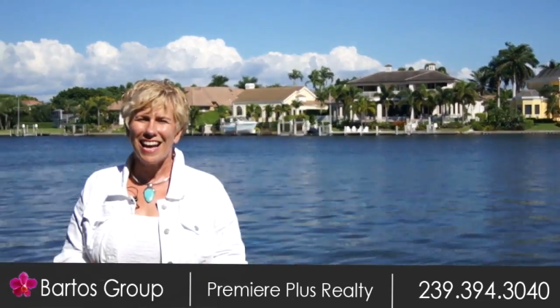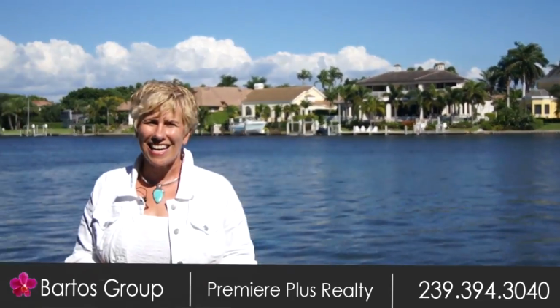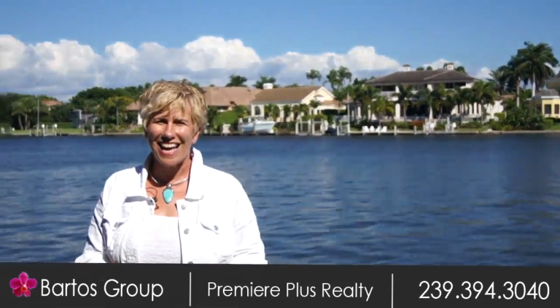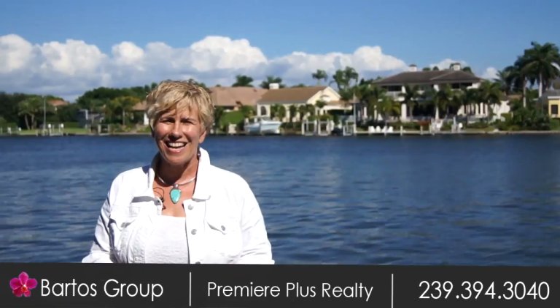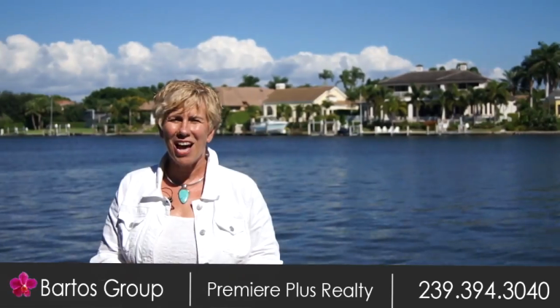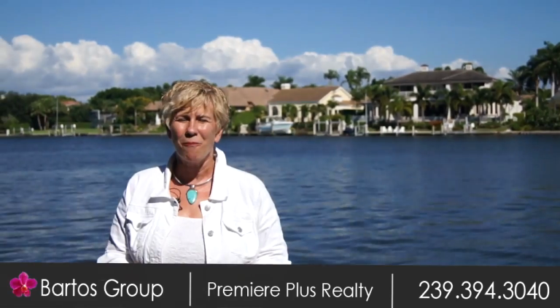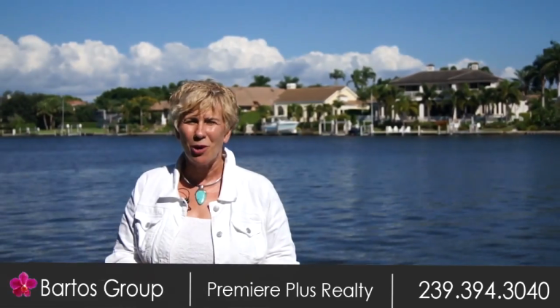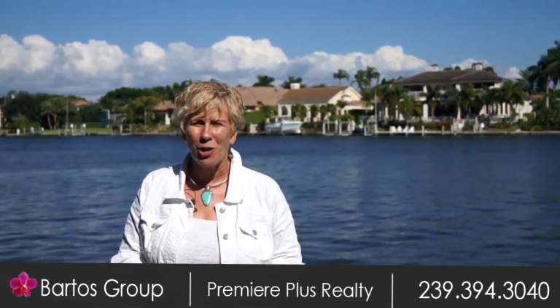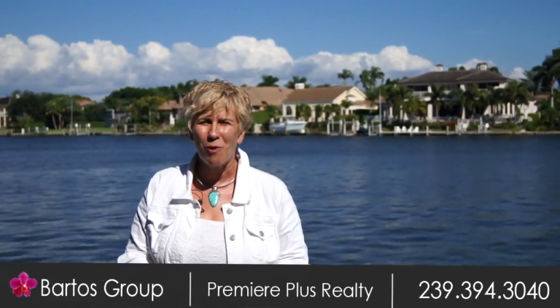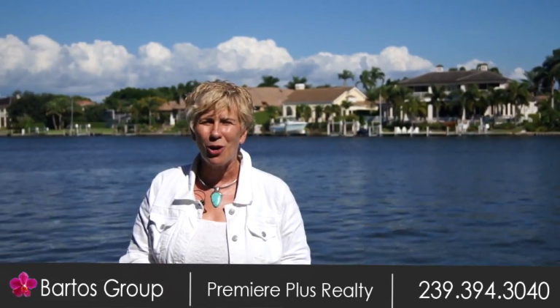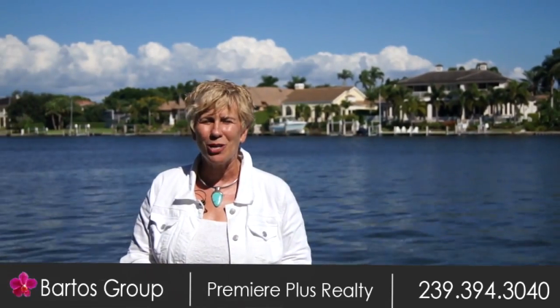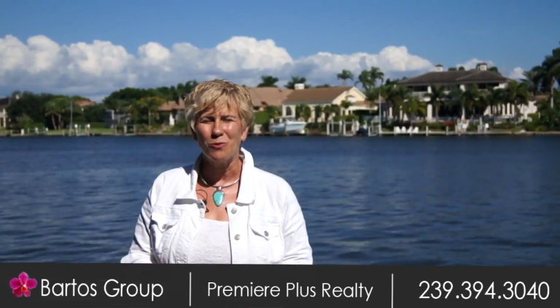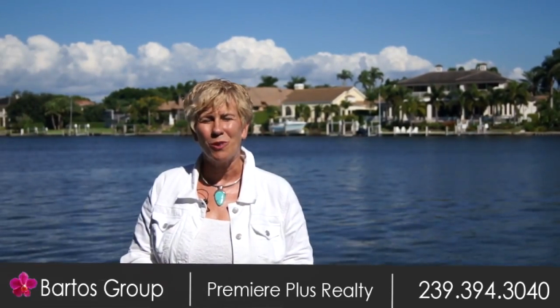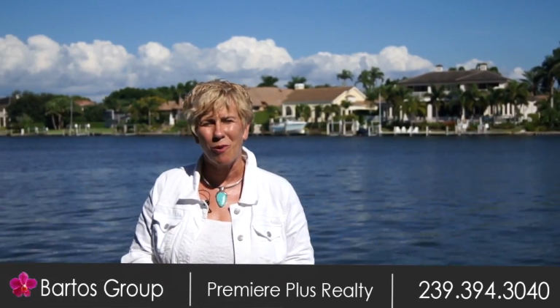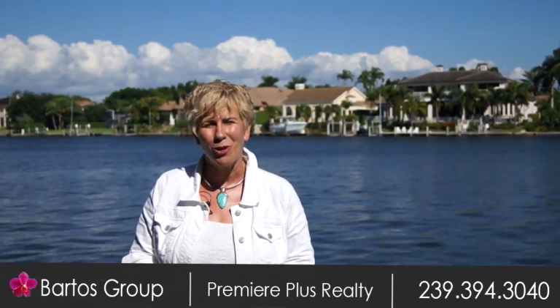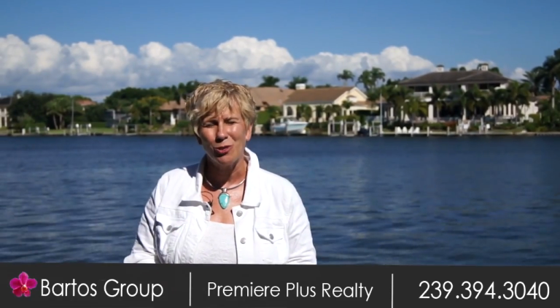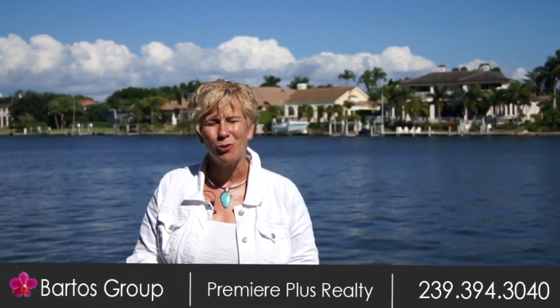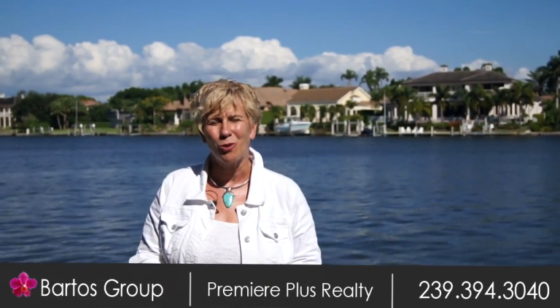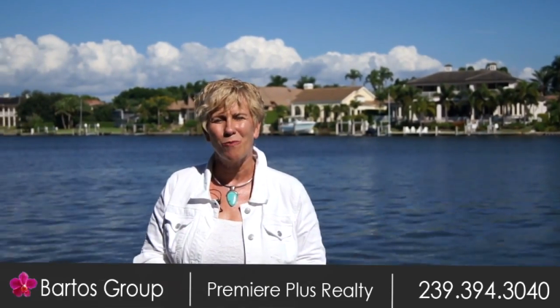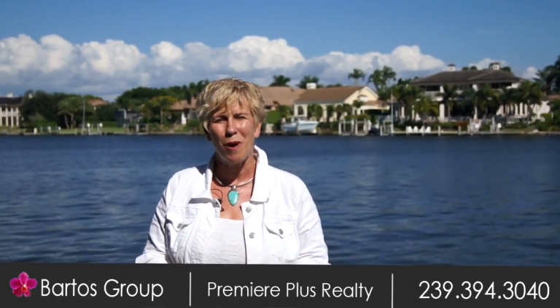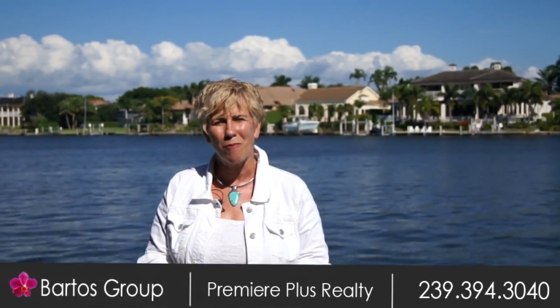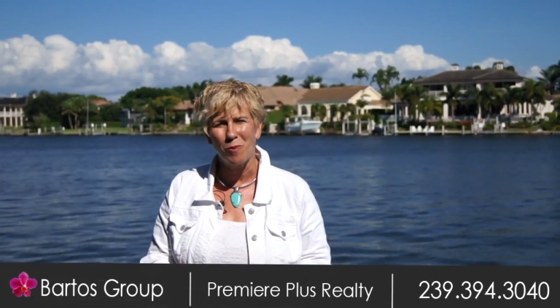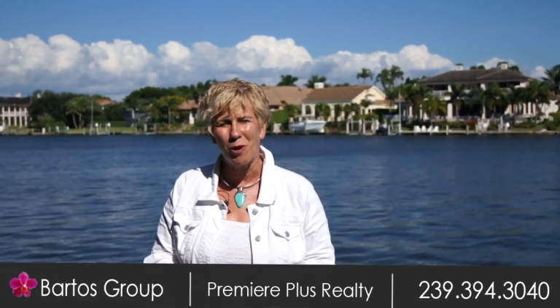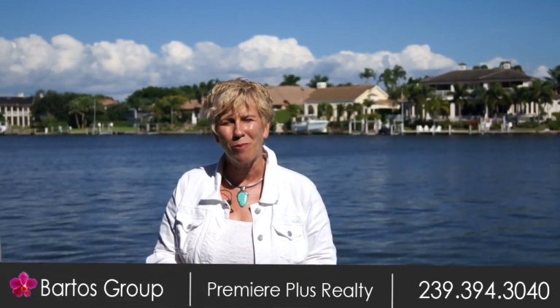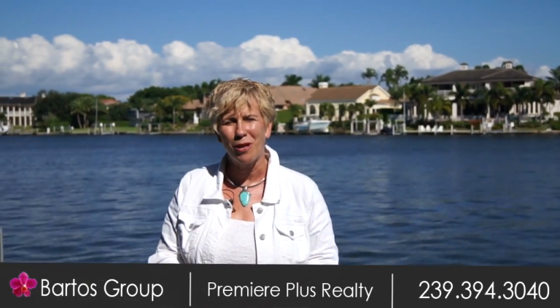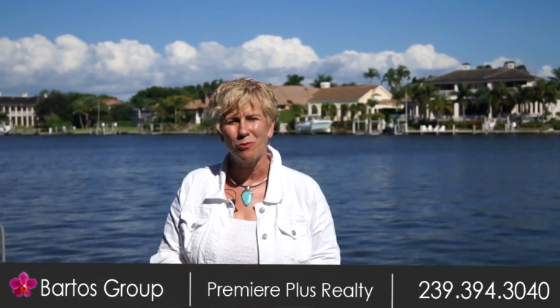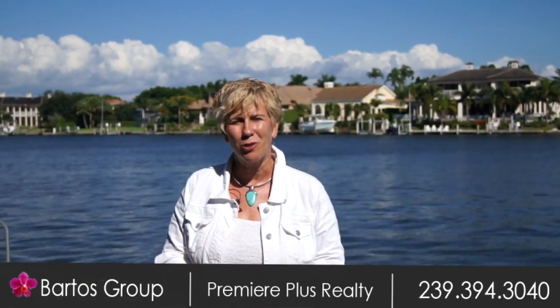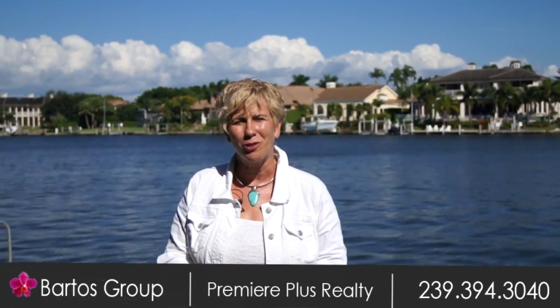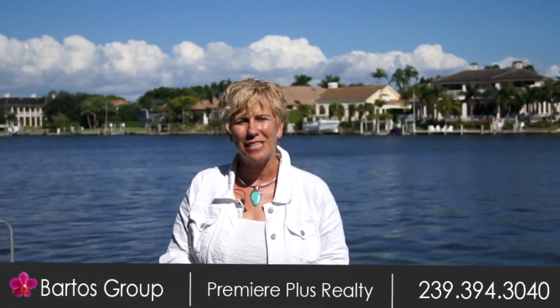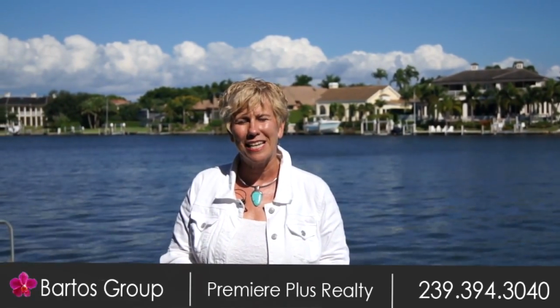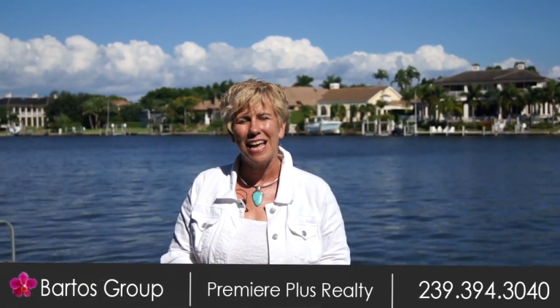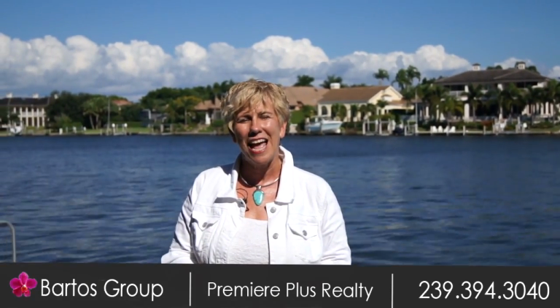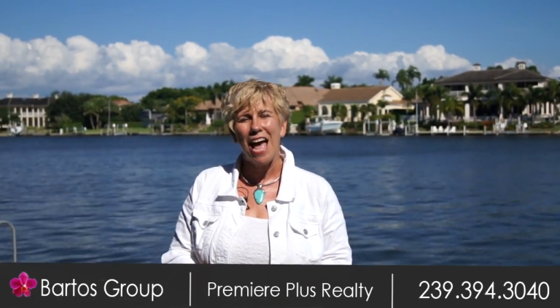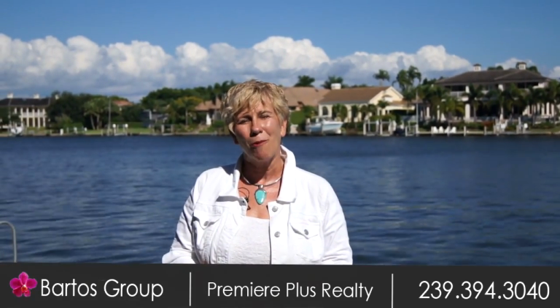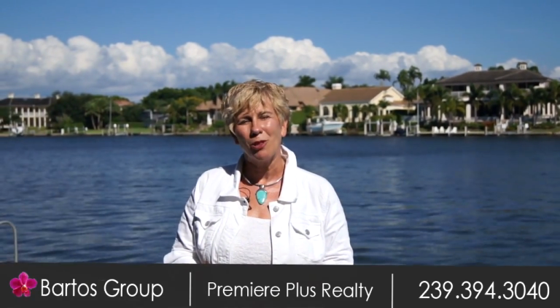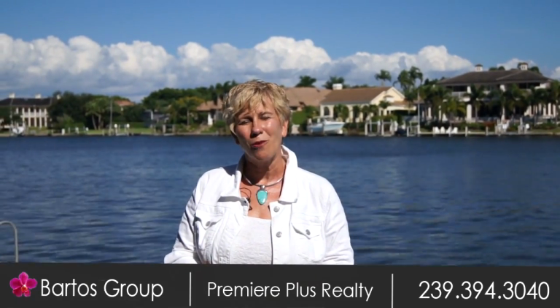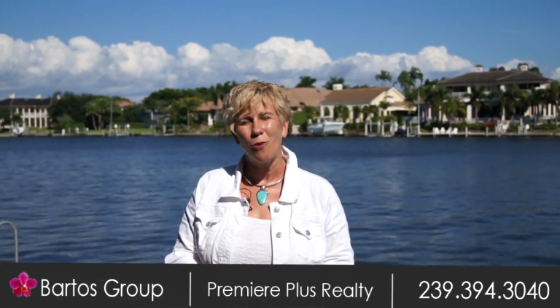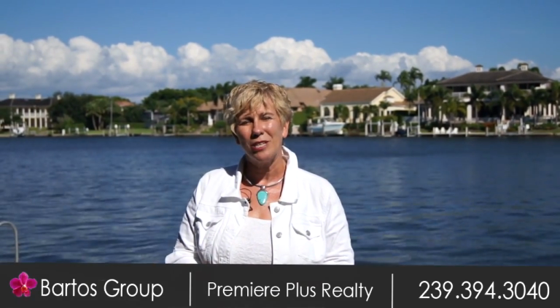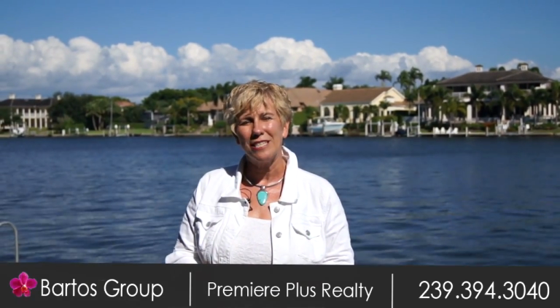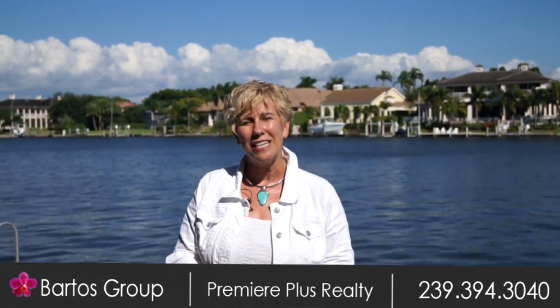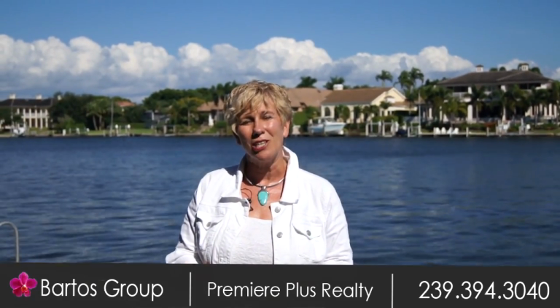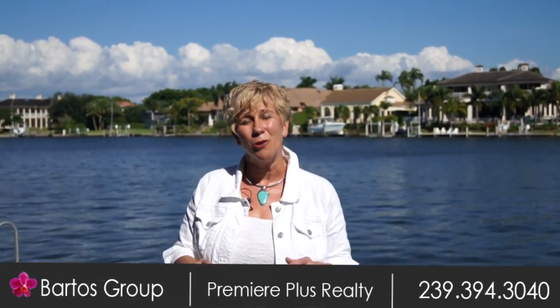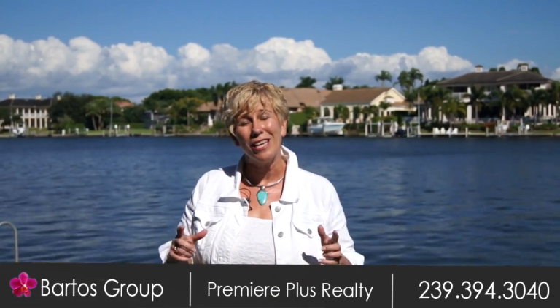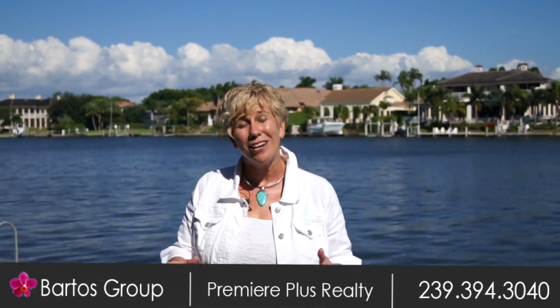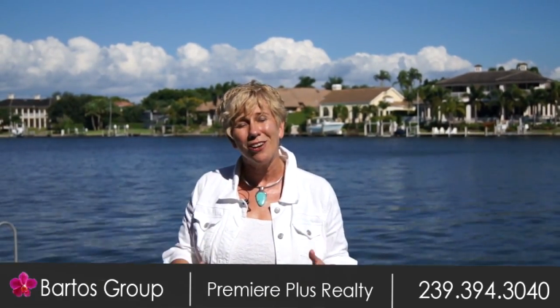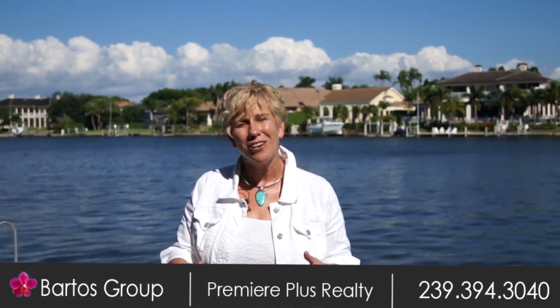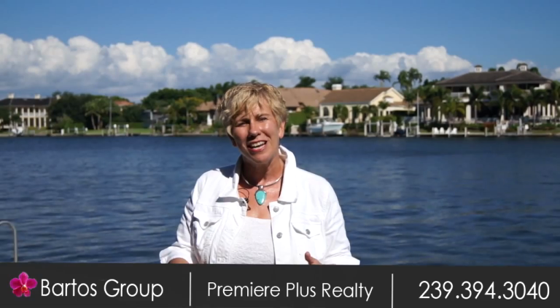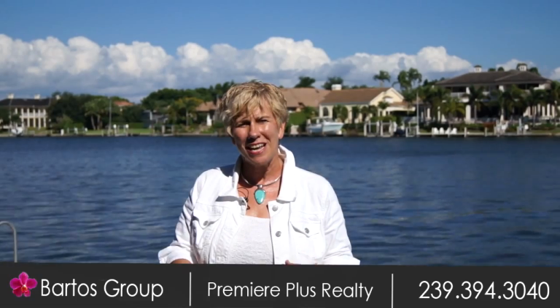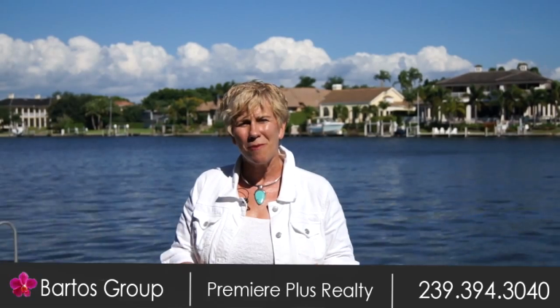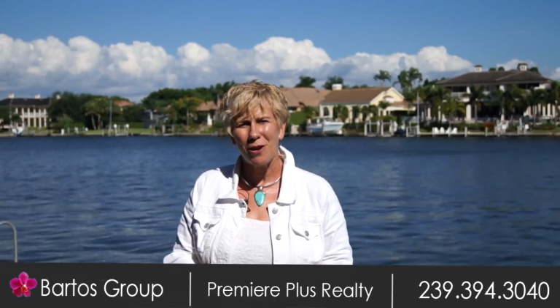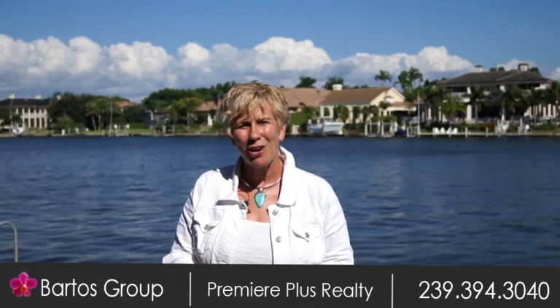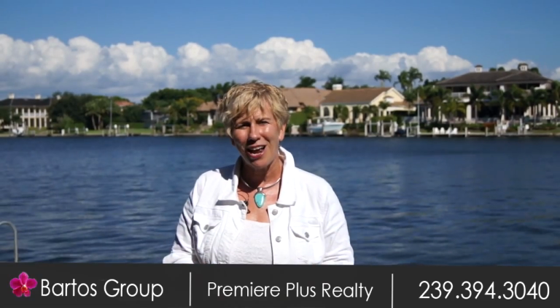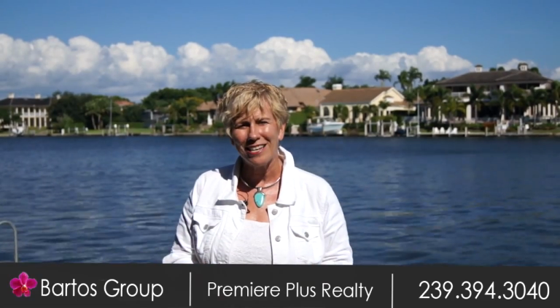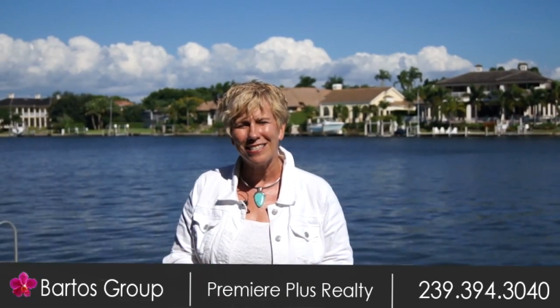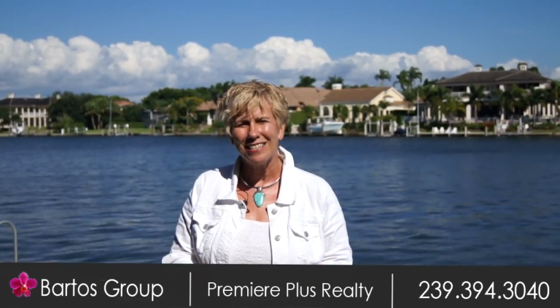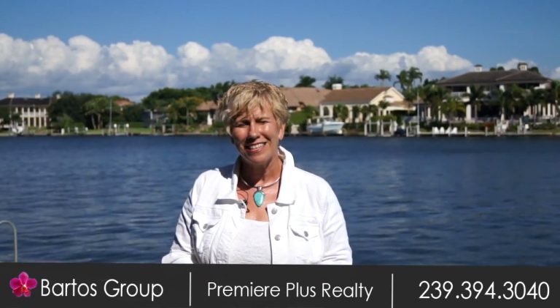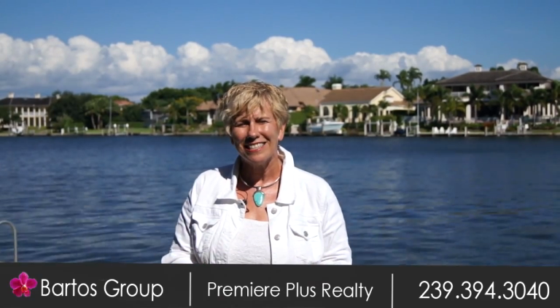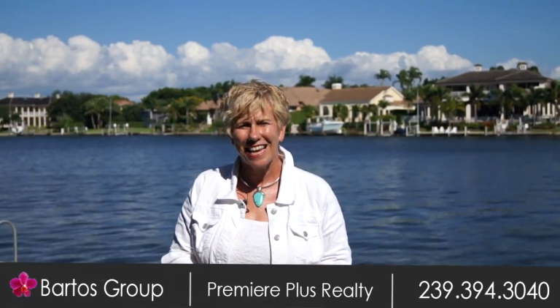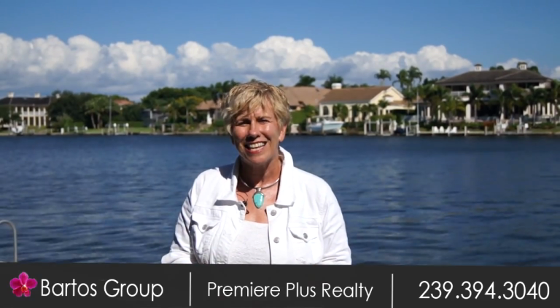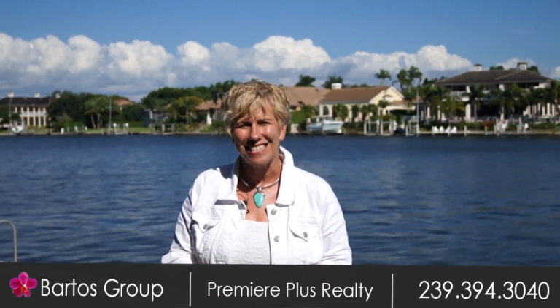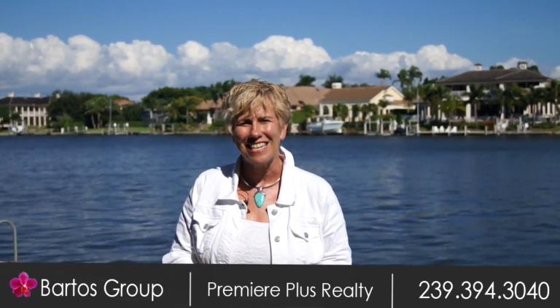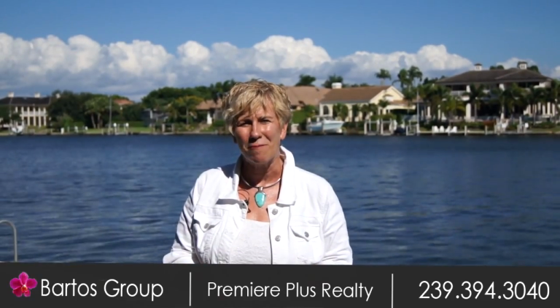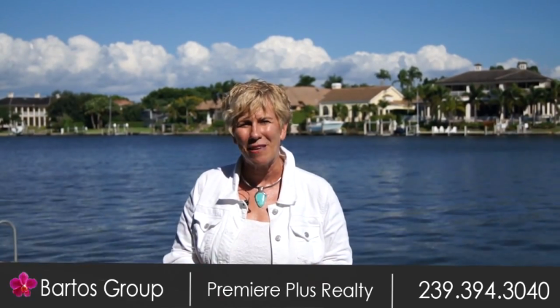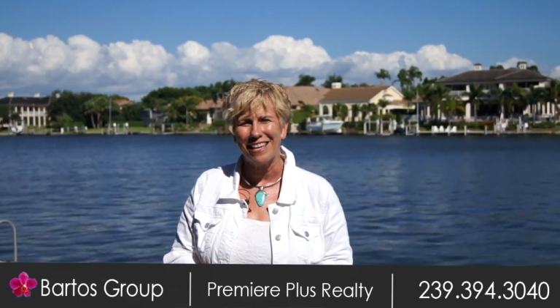Again, I'm Mary Bartos with the Bartos Group of Premier Plus Realty and we look forward to seeing you here in Paradise taking a sneak peek.